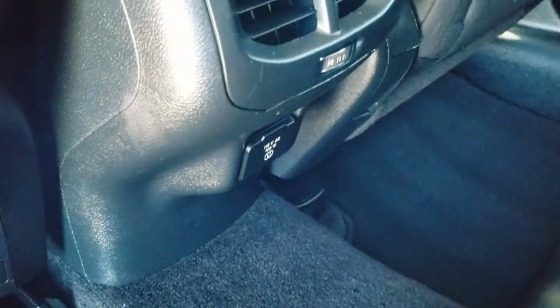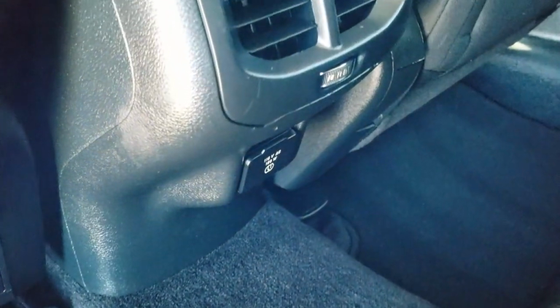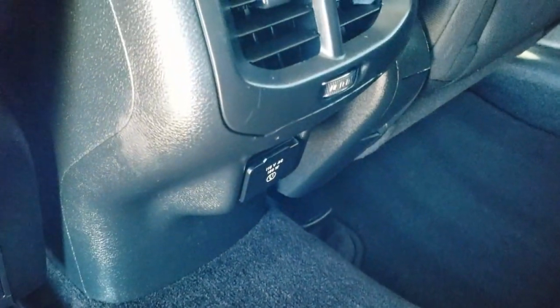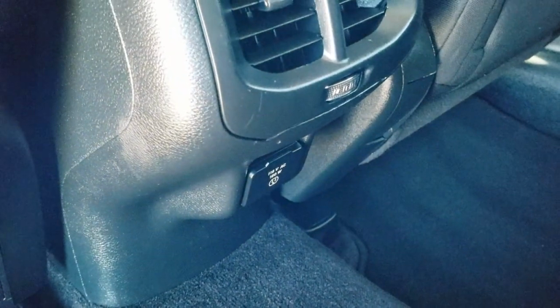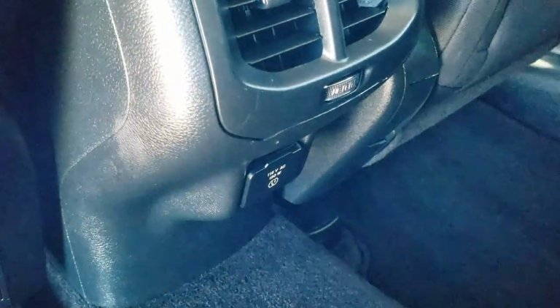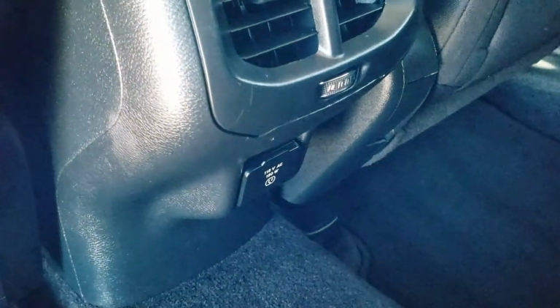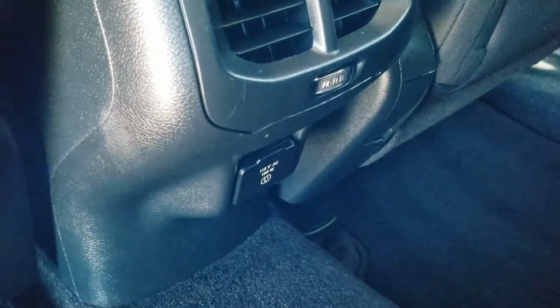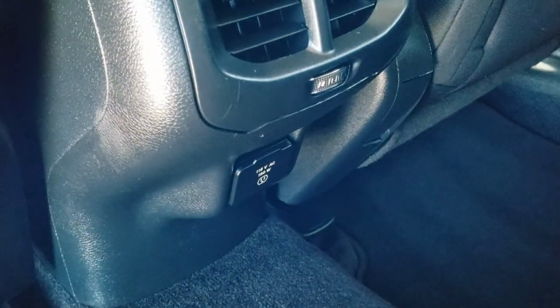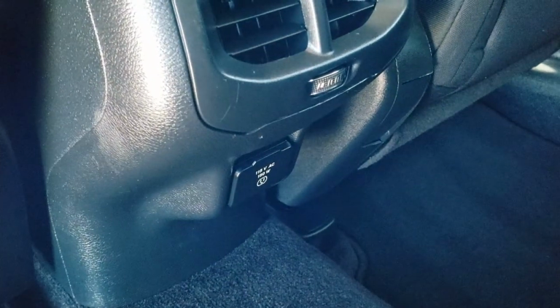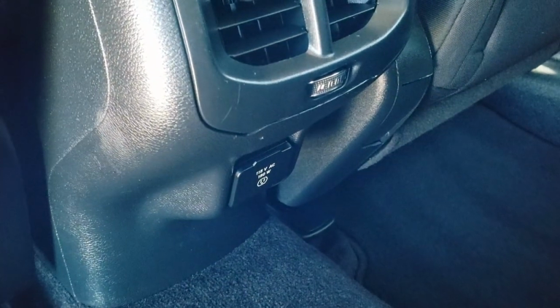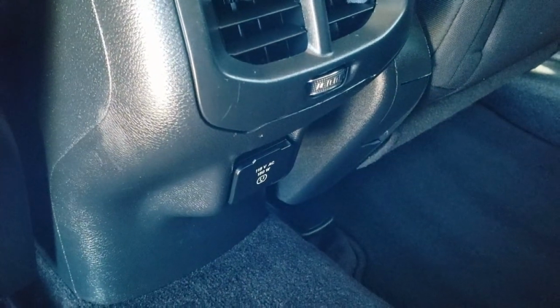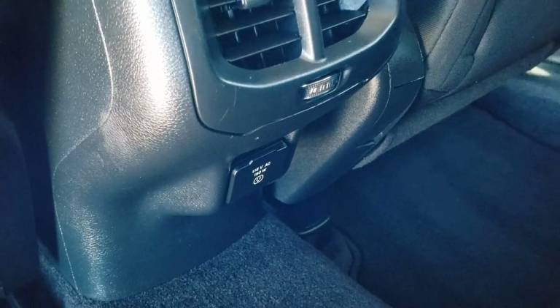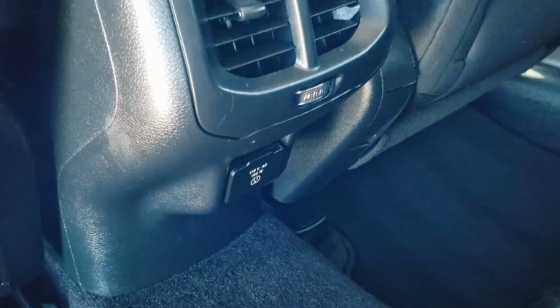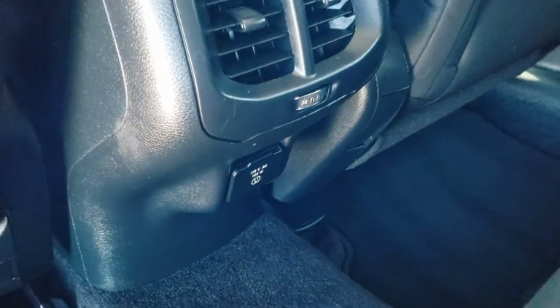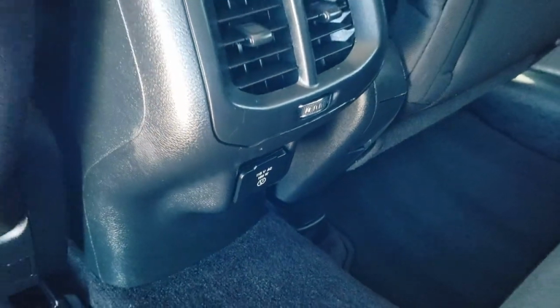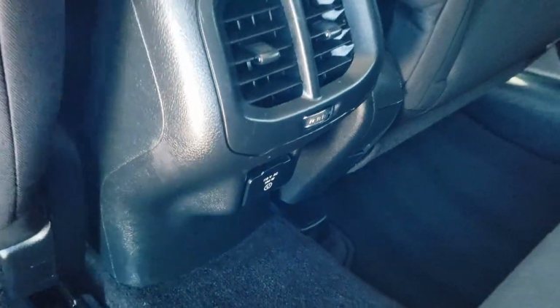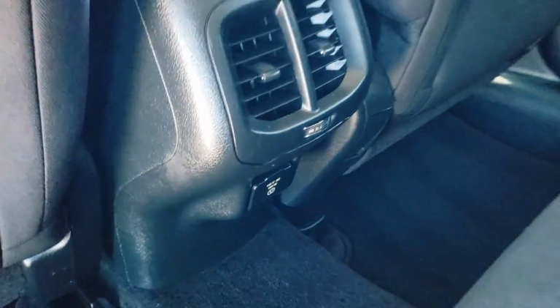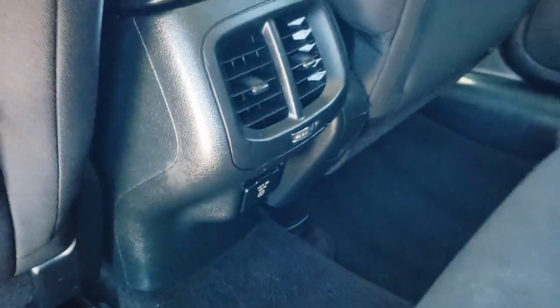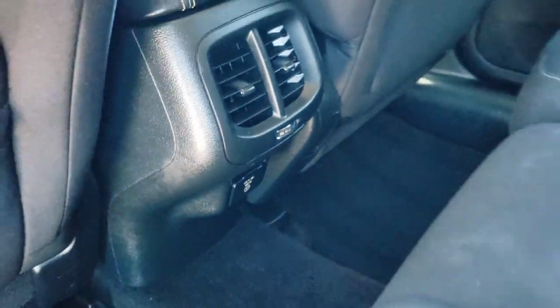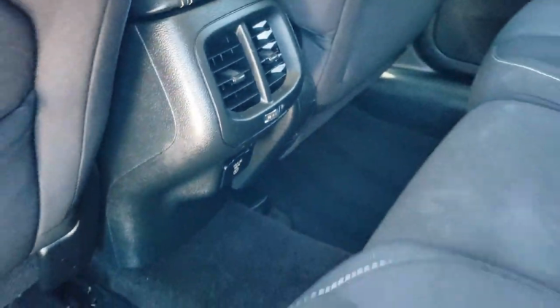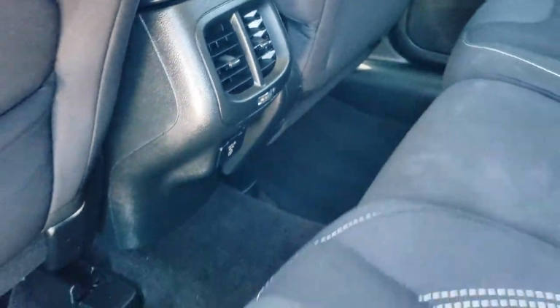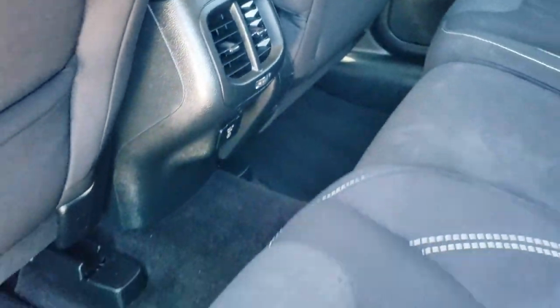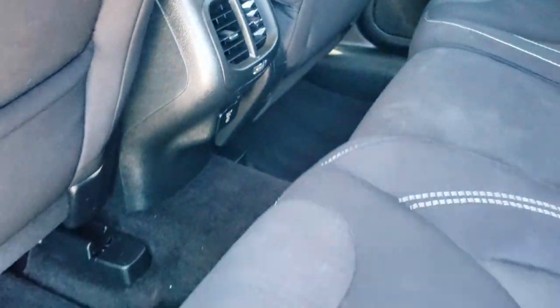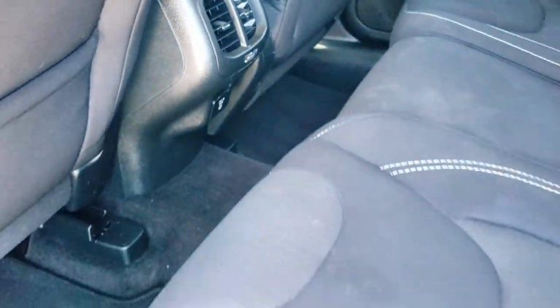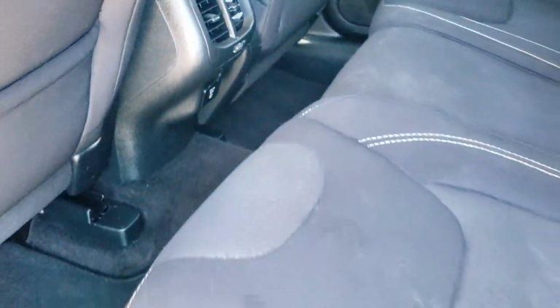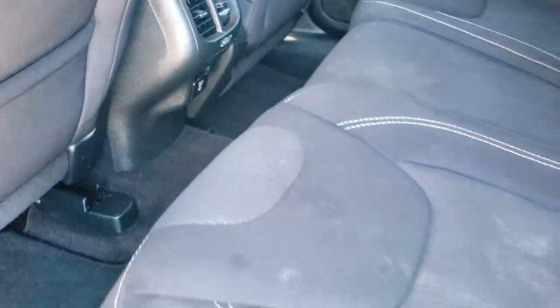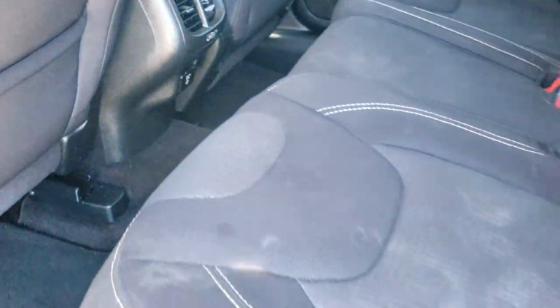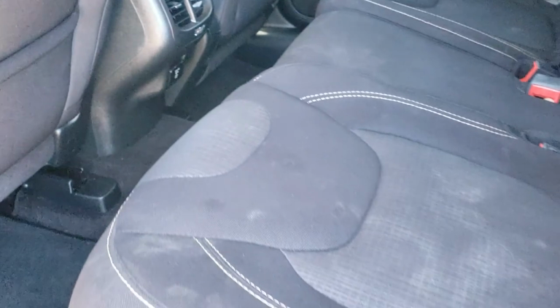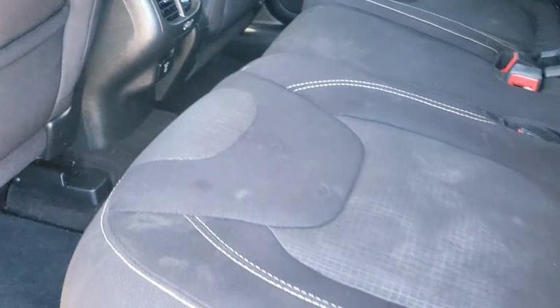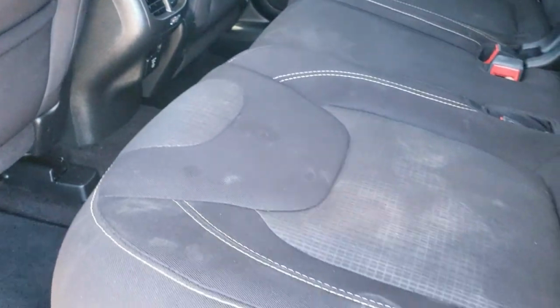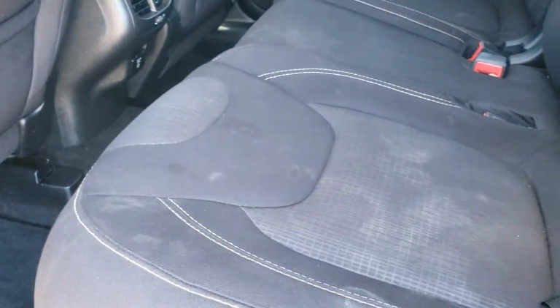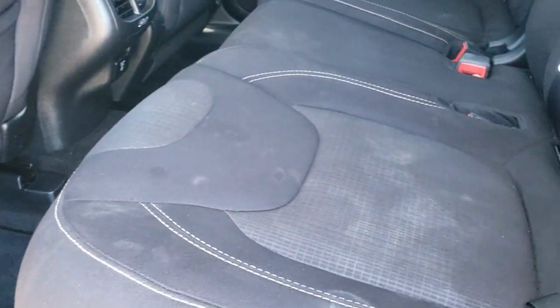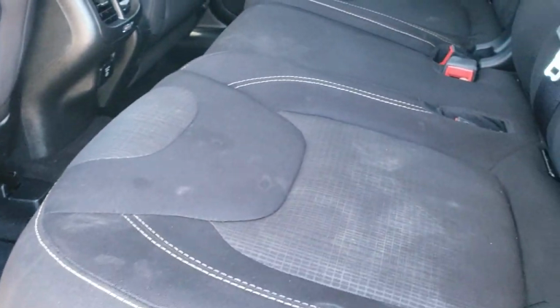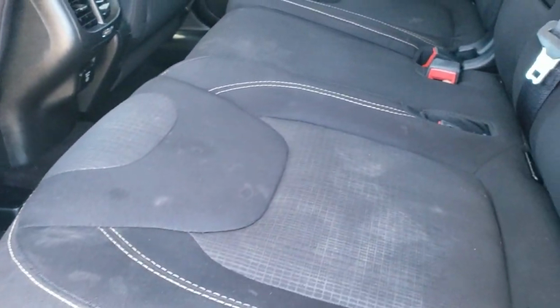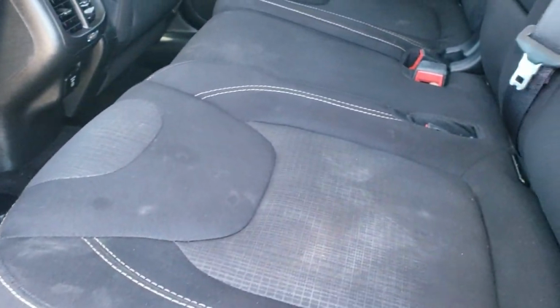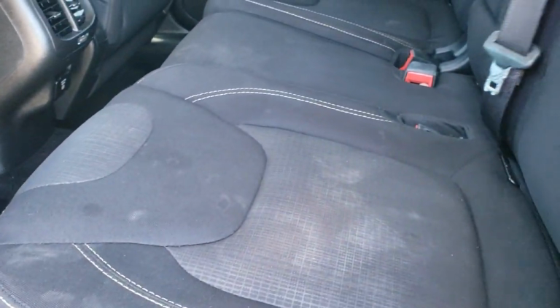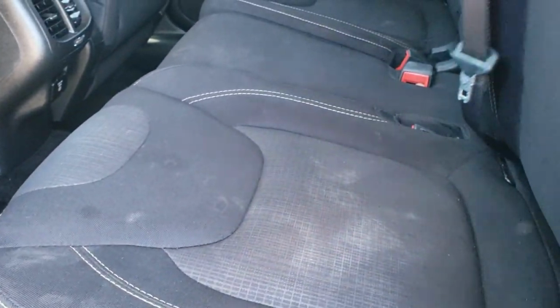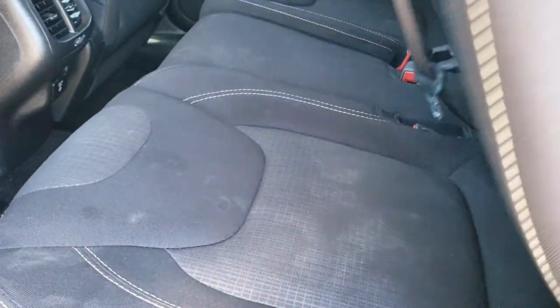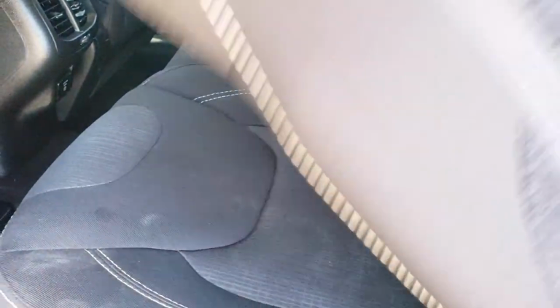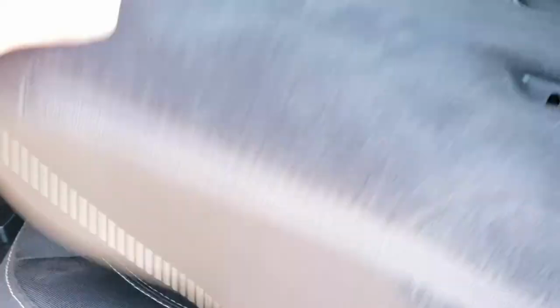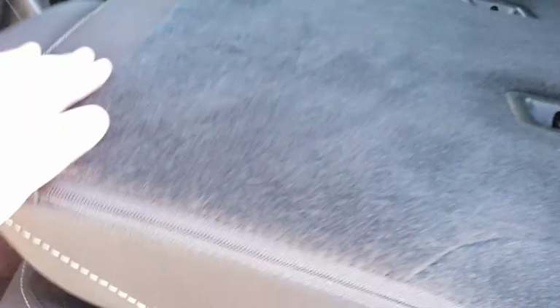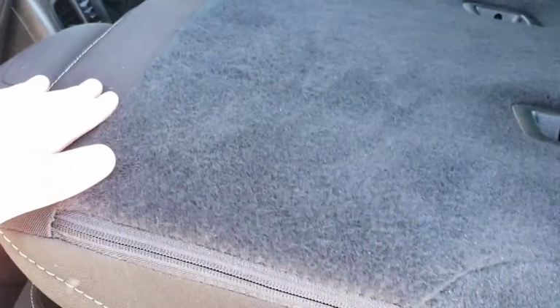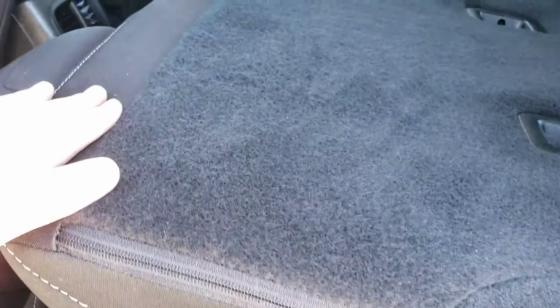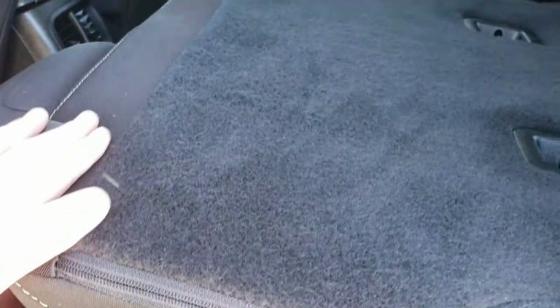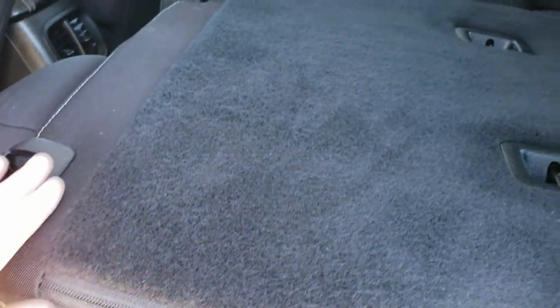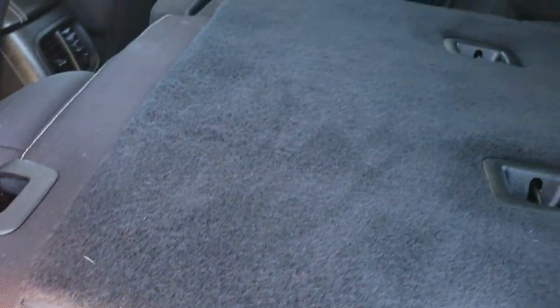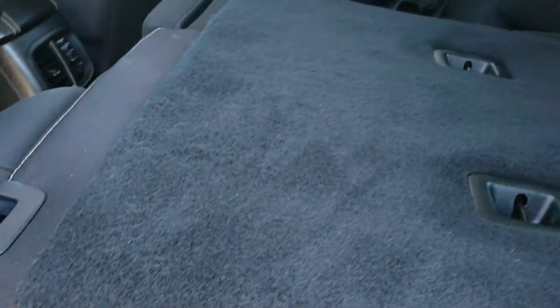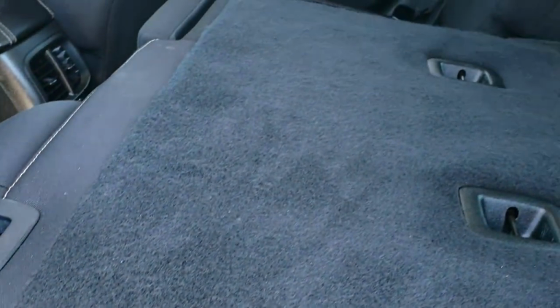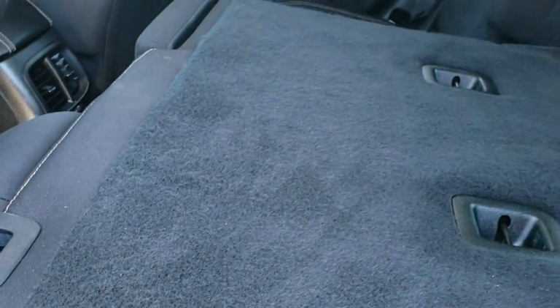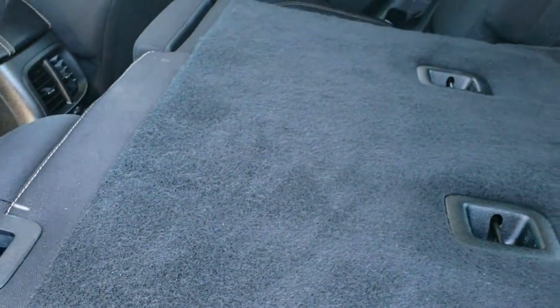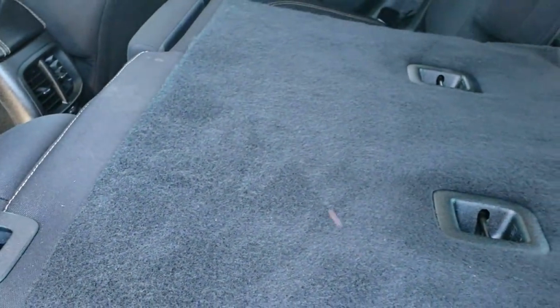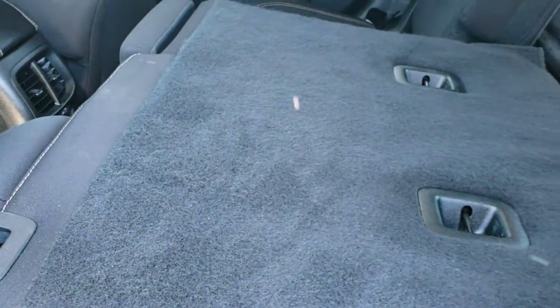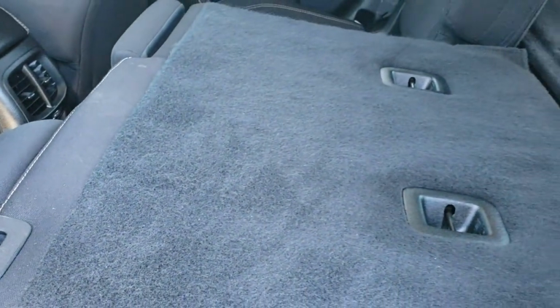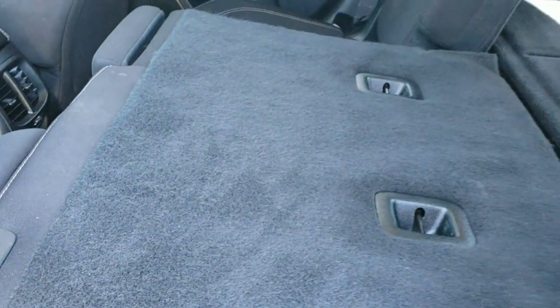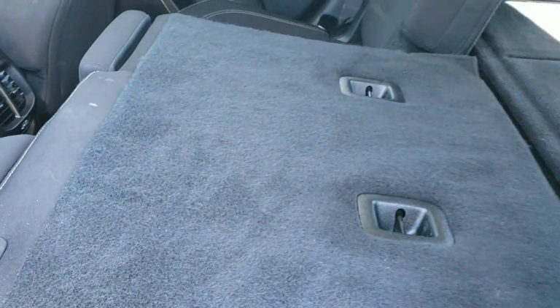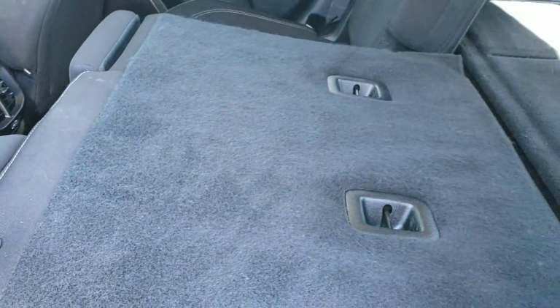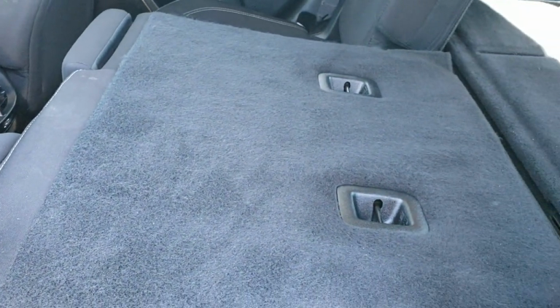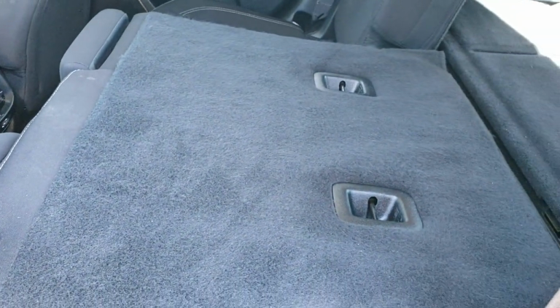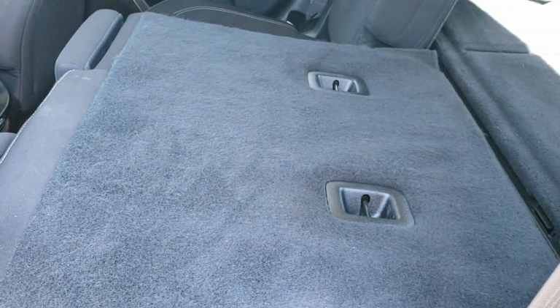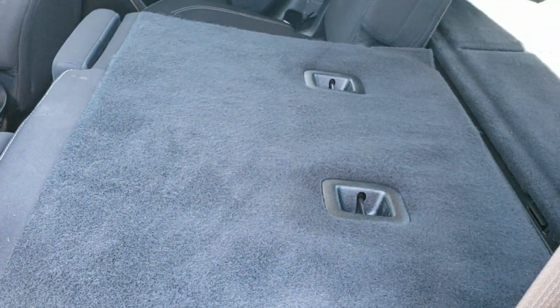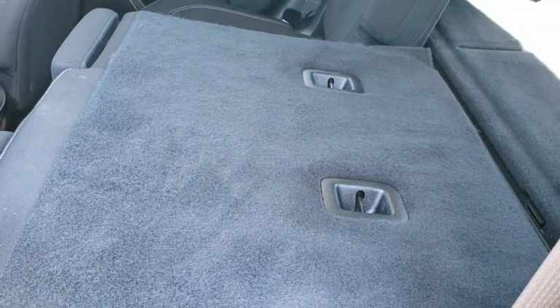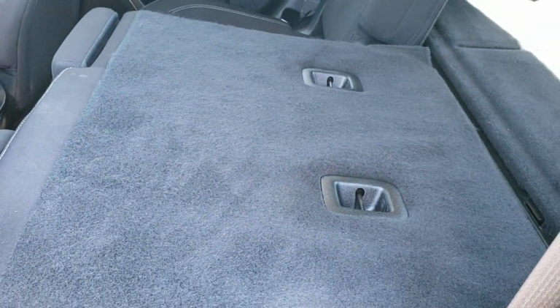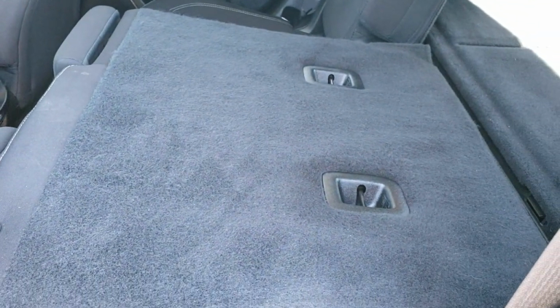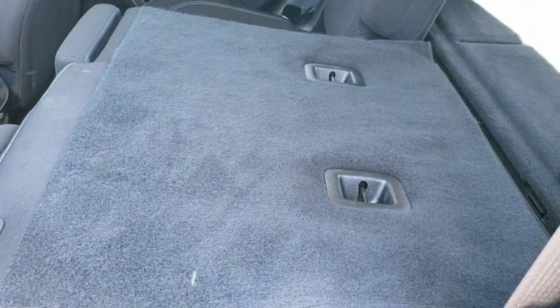There's a 115-volt, 150-watt plug-in, and these seats do fold down for extra storage.